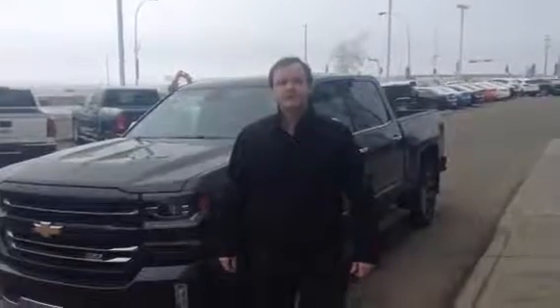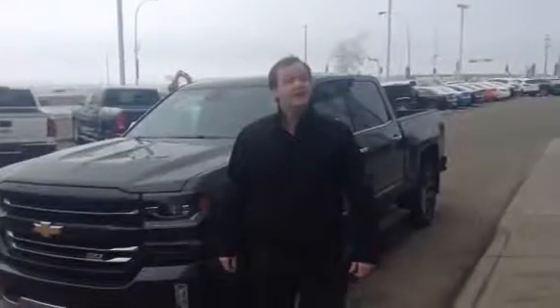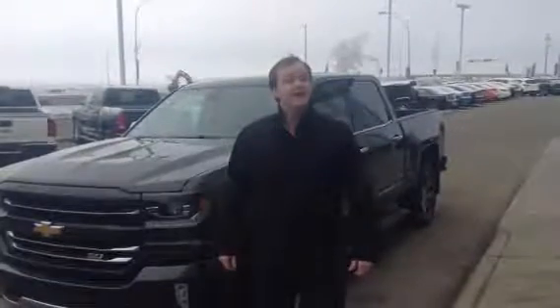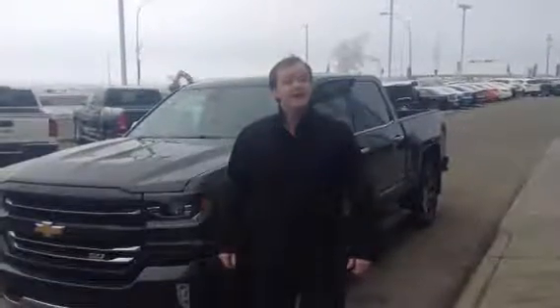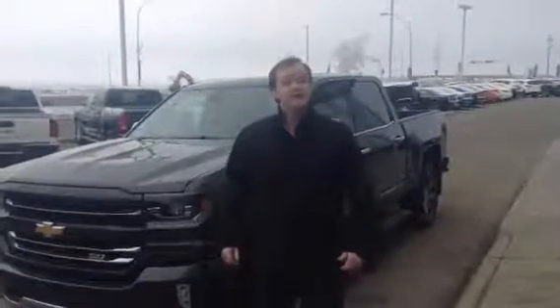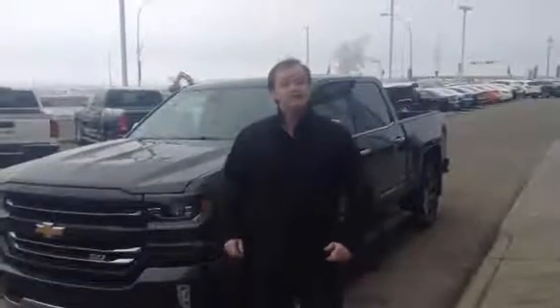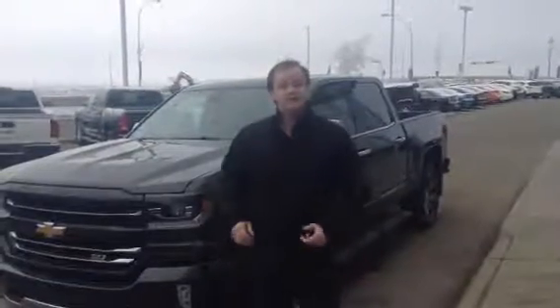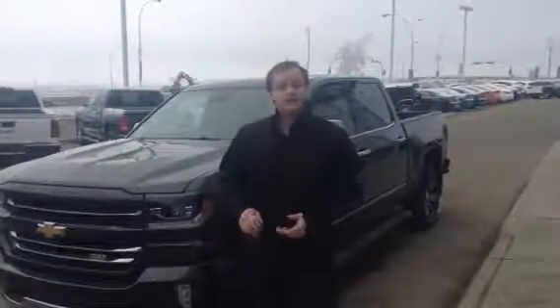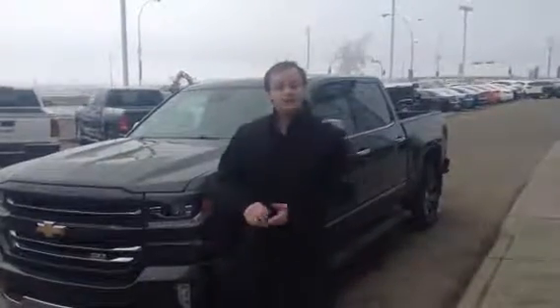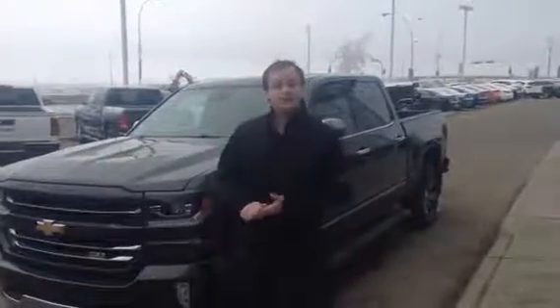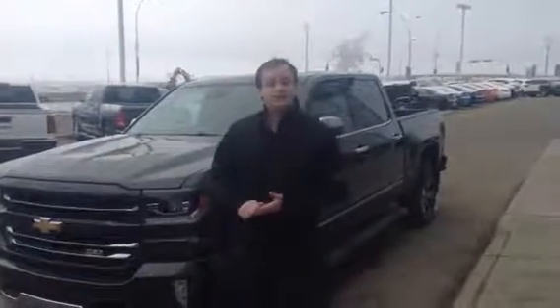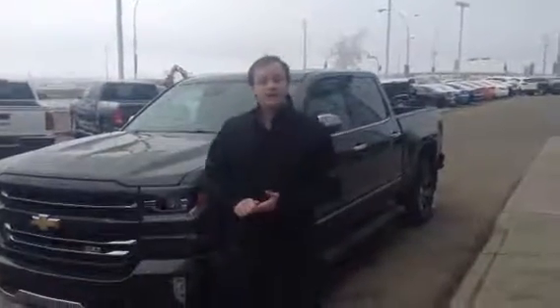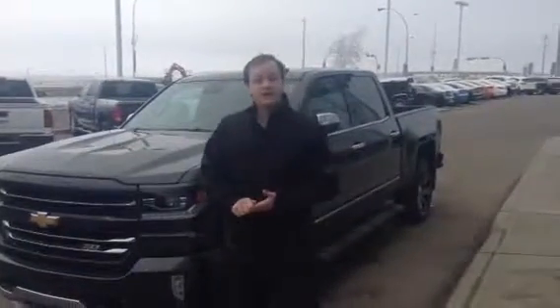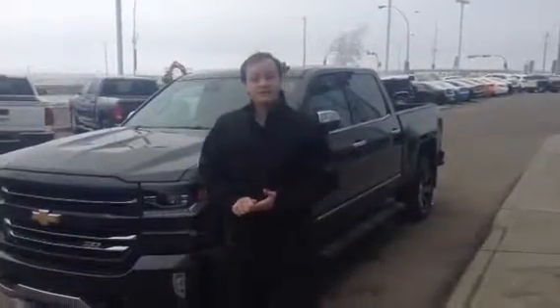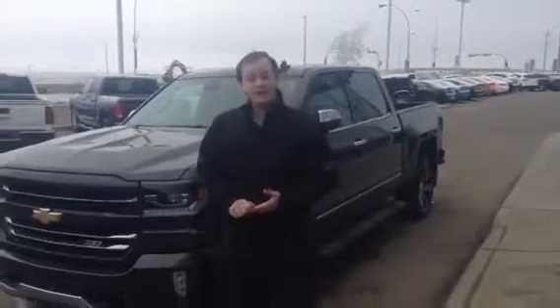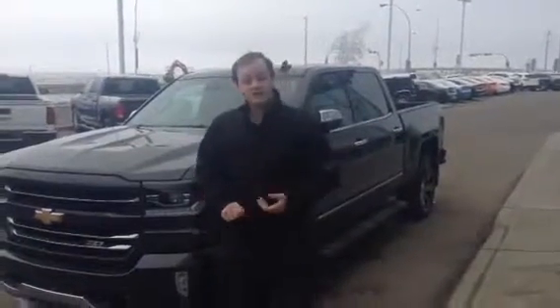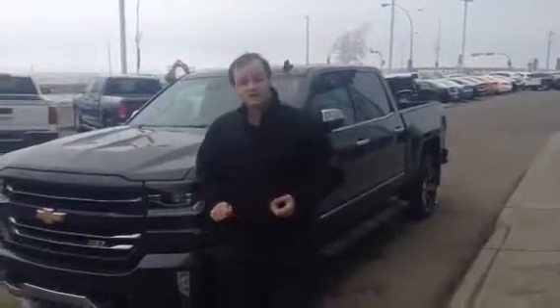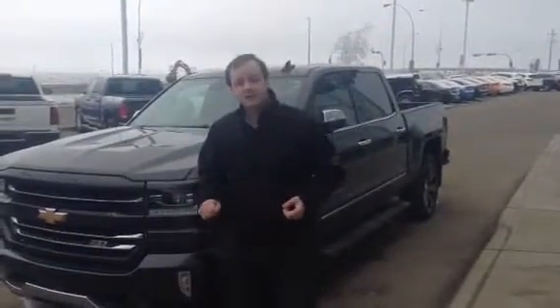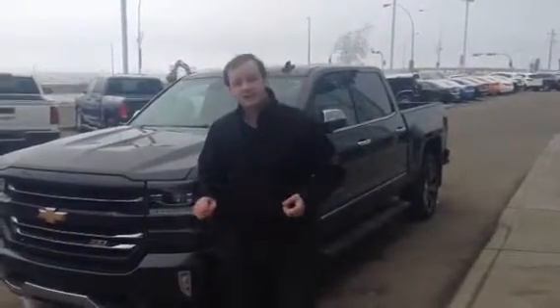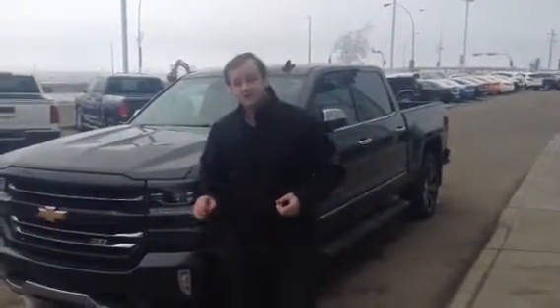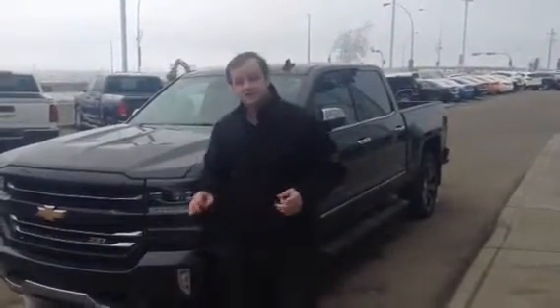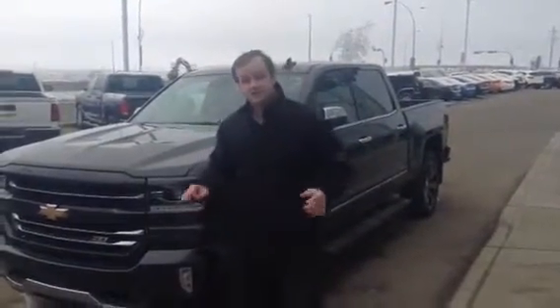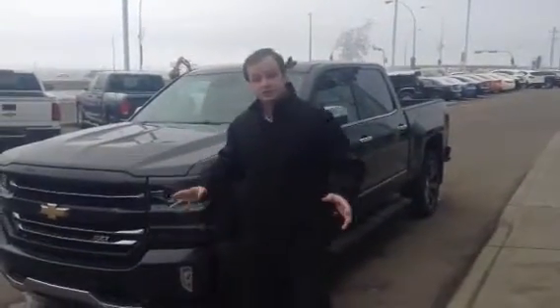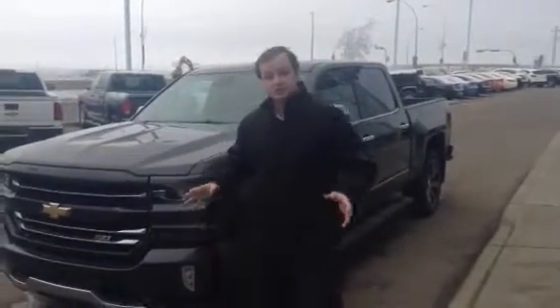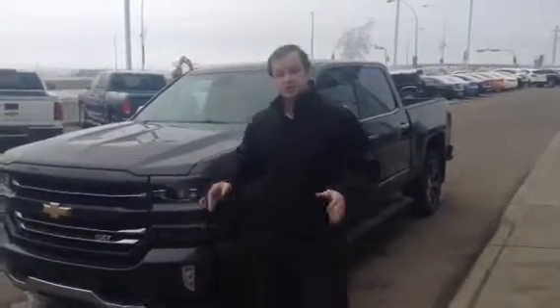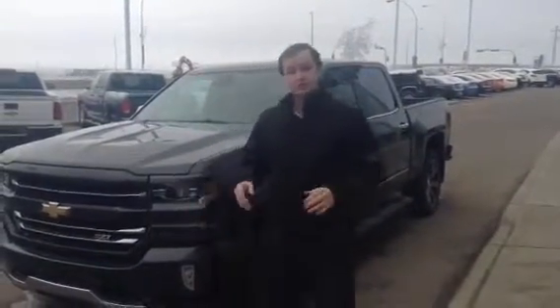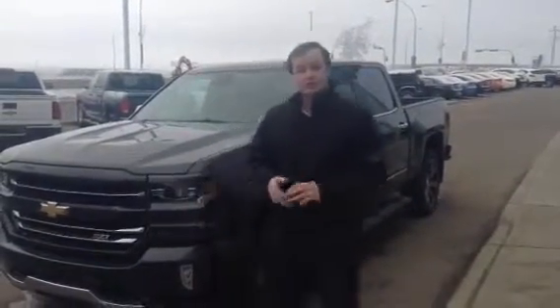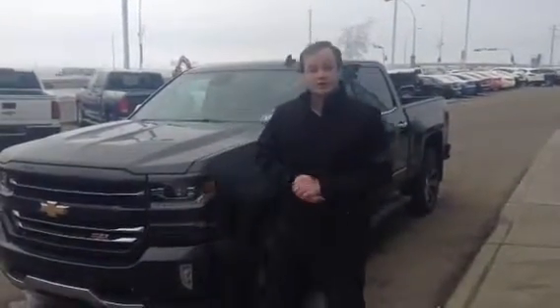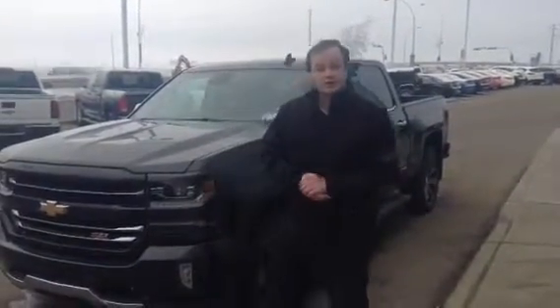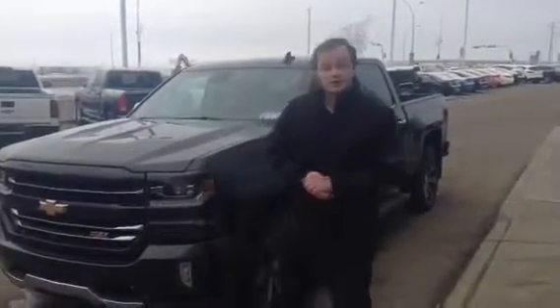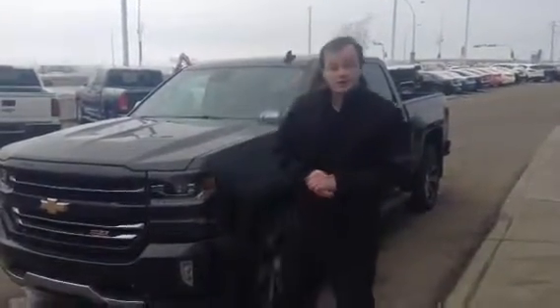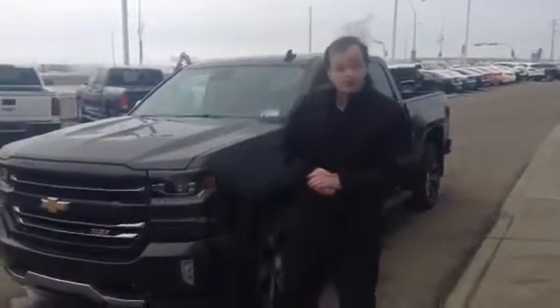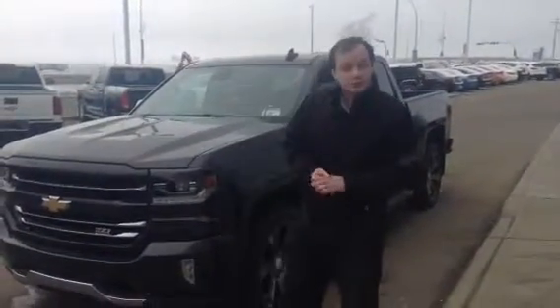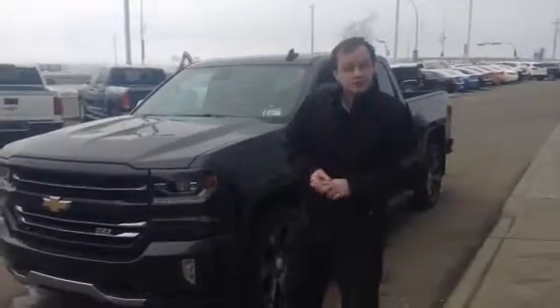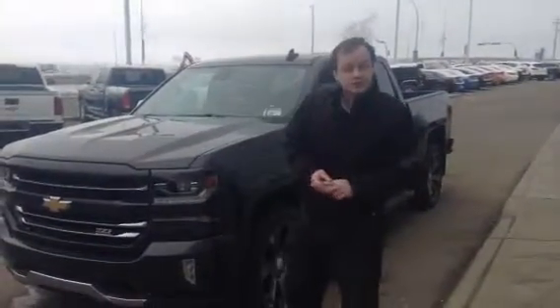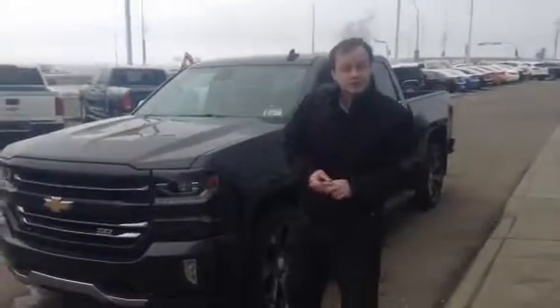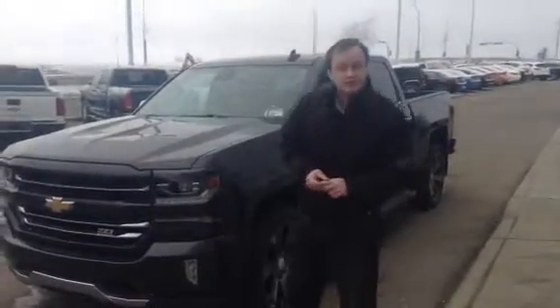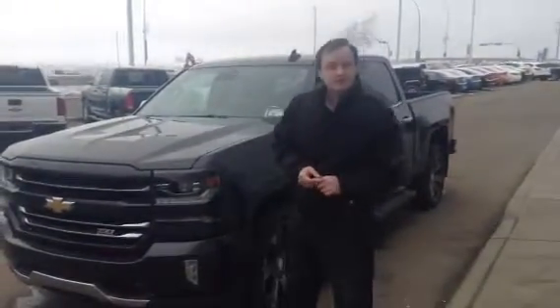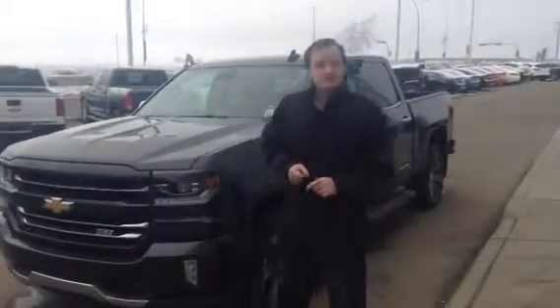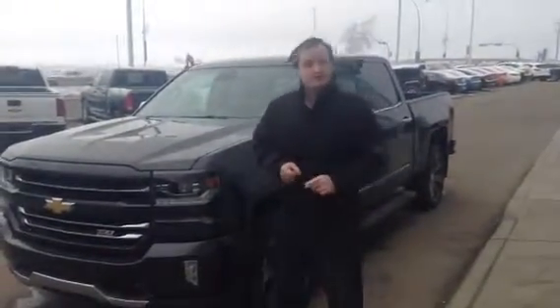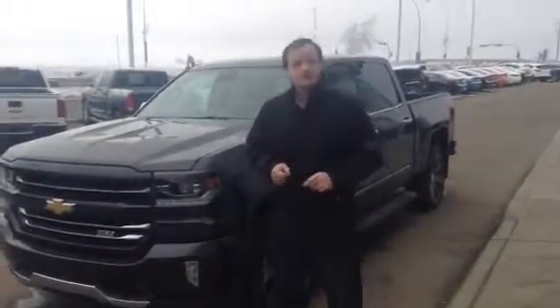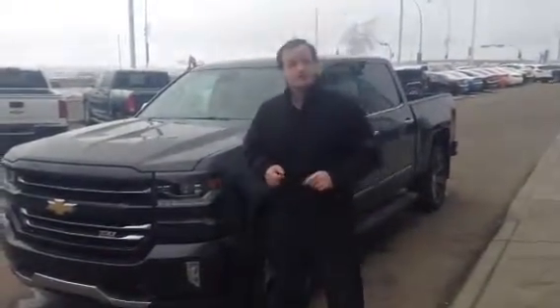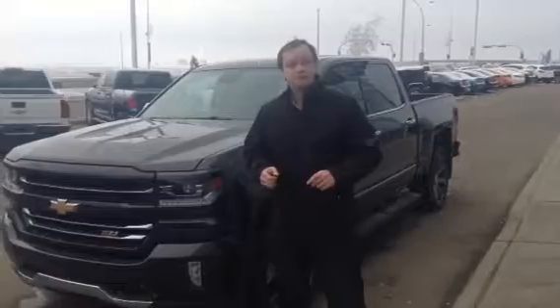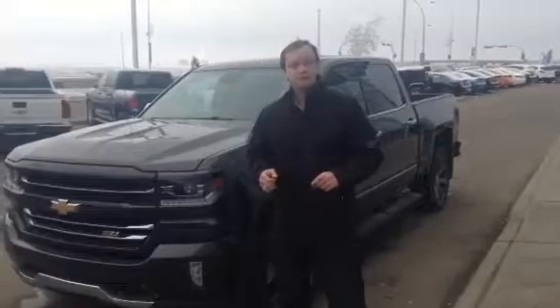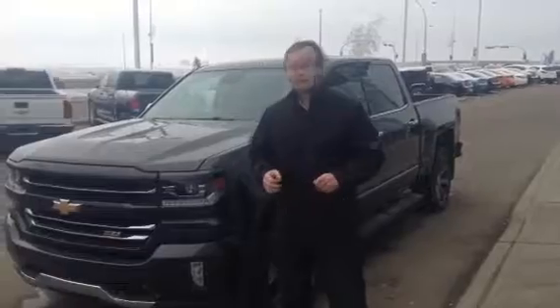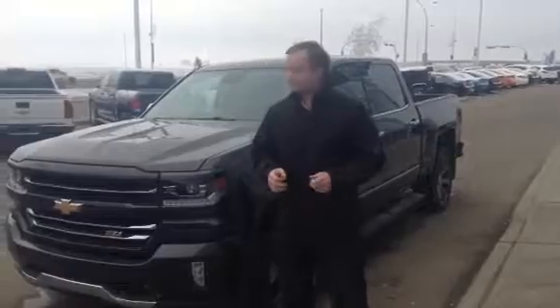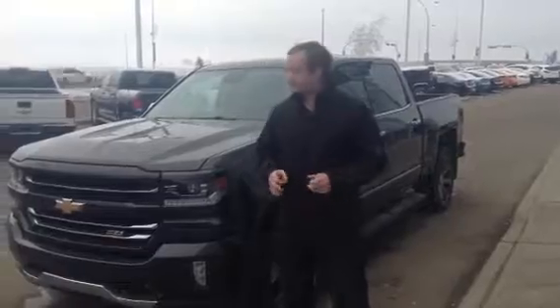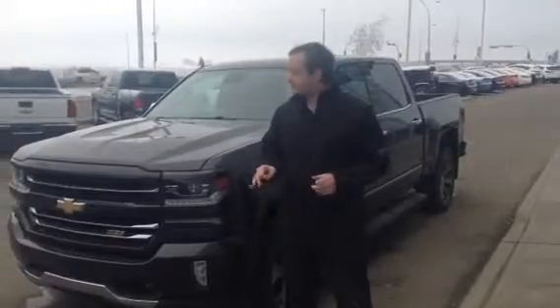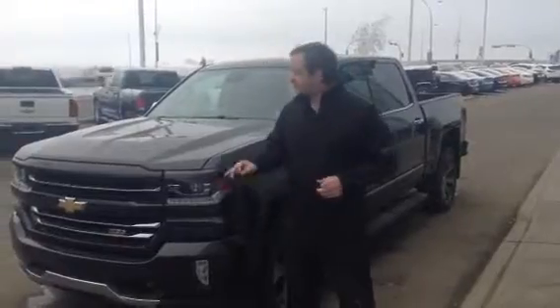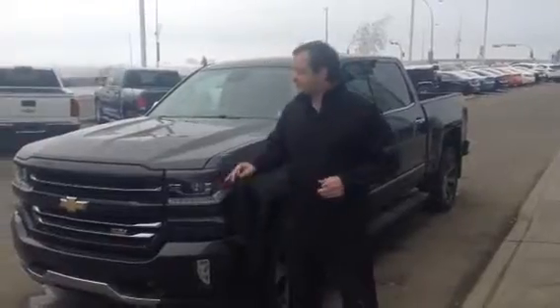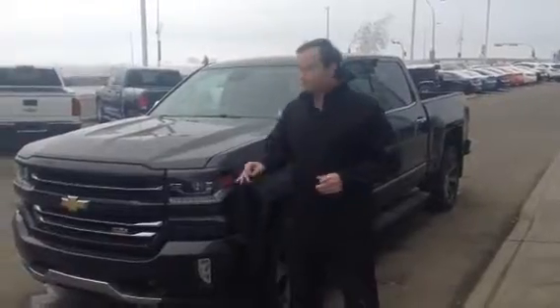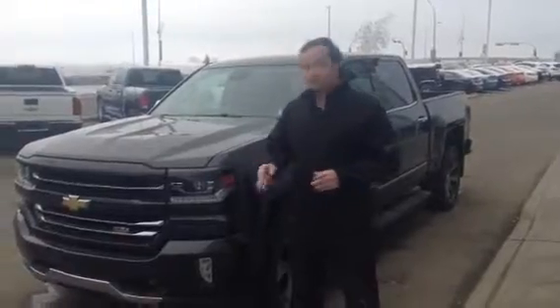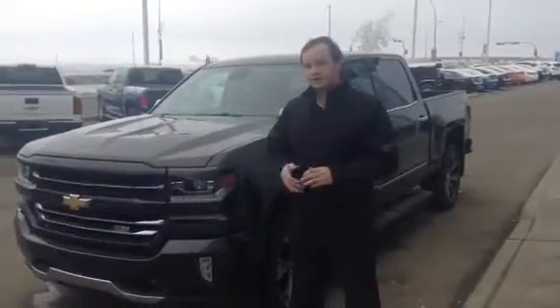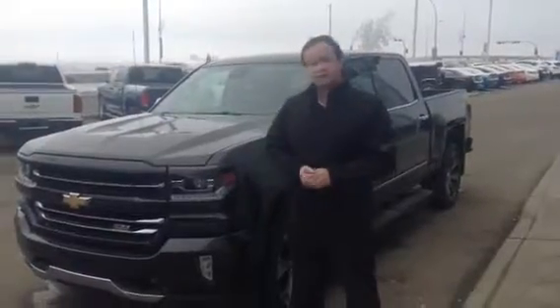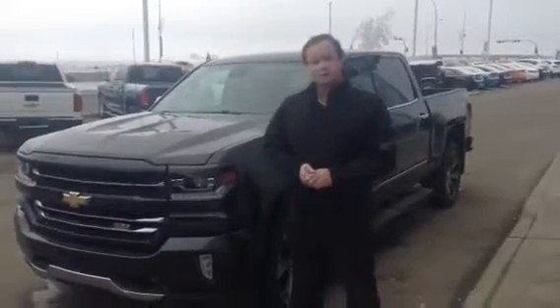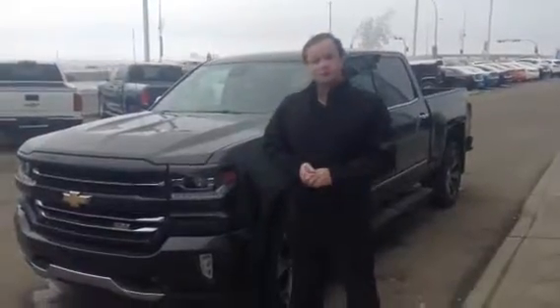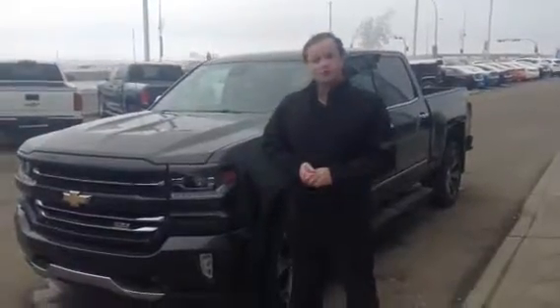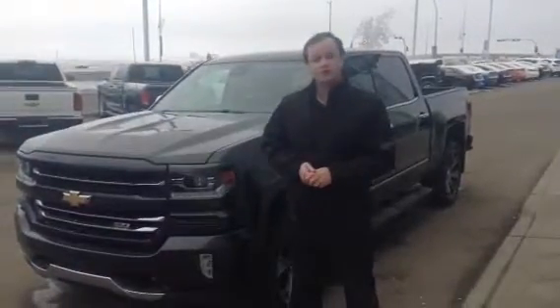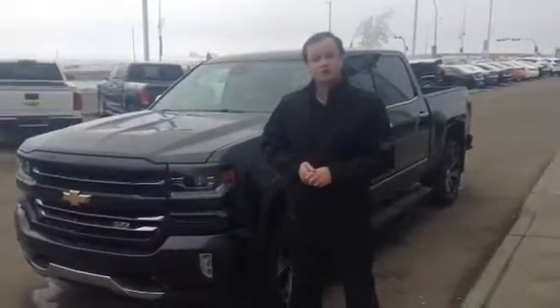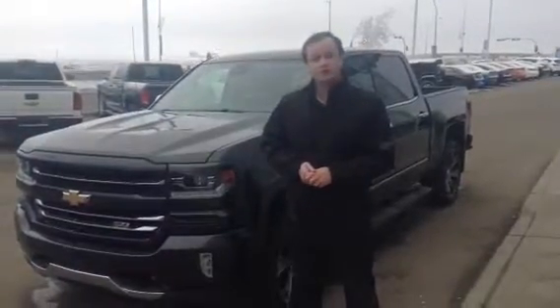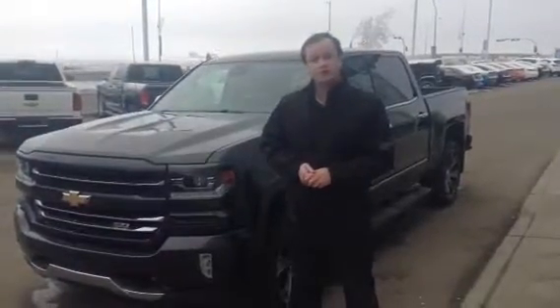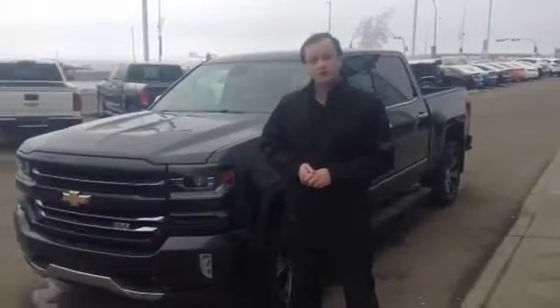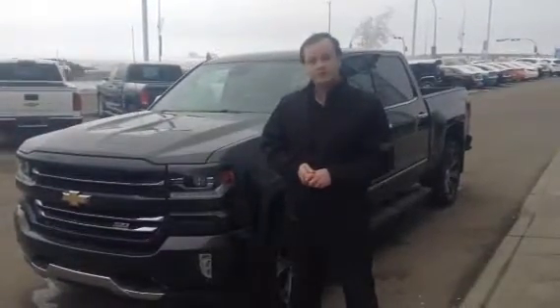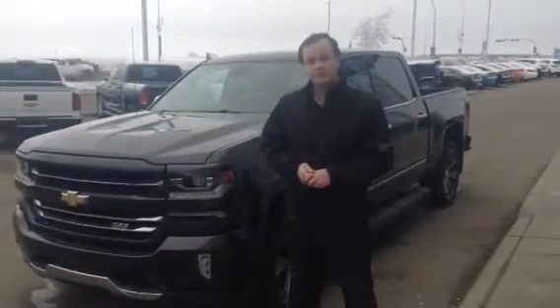Hey Adam, it's Jason over at L.A. Mess. Just wanted to show you this 2016 Chevy Silverado 671 here that you were inquiring about.